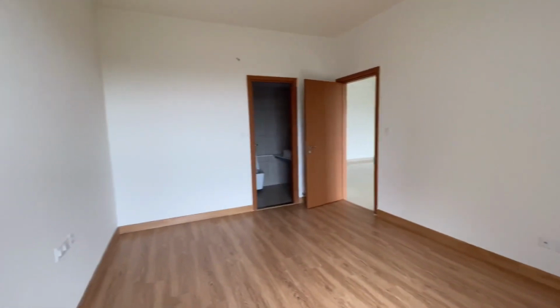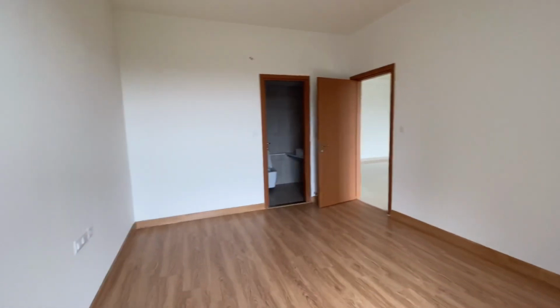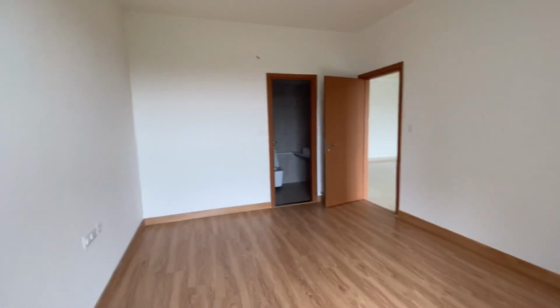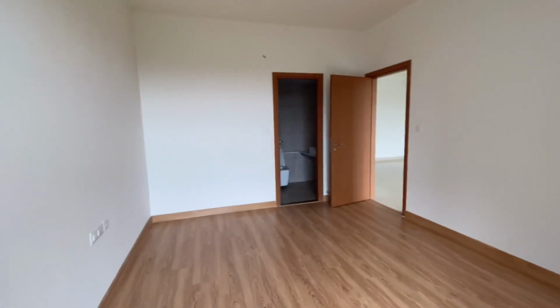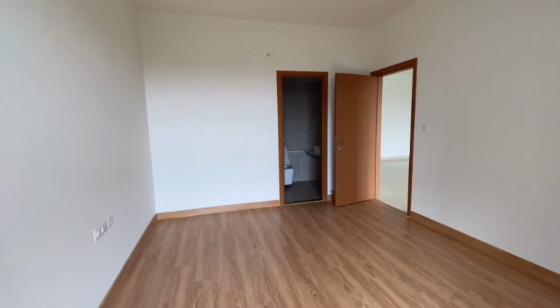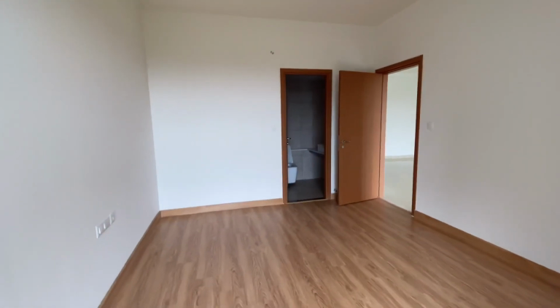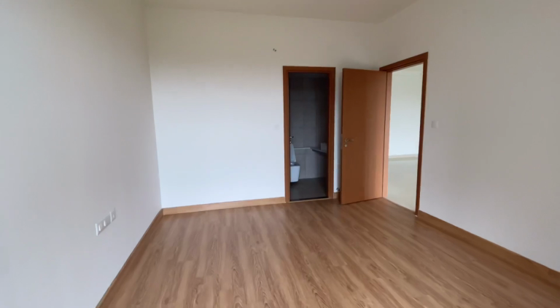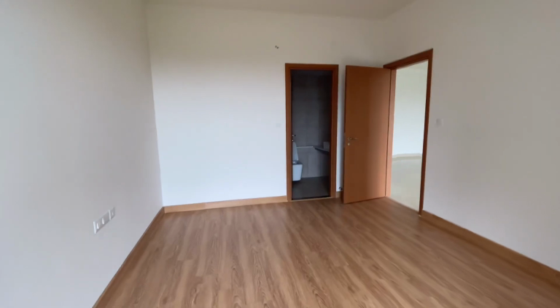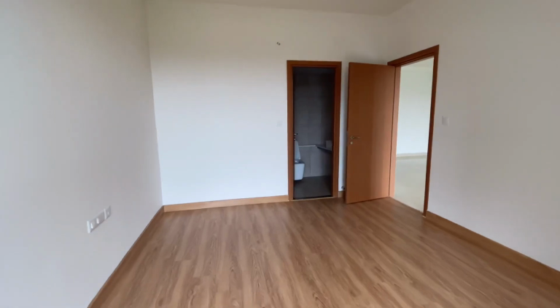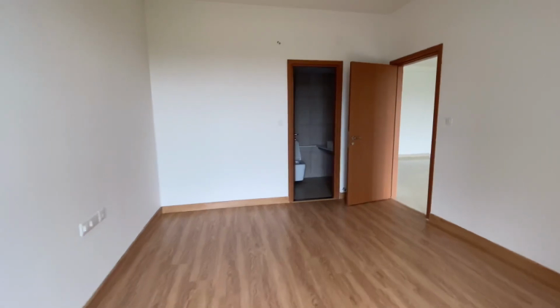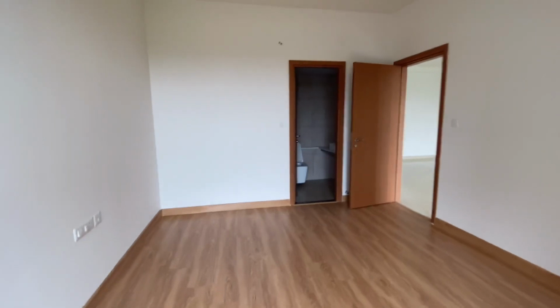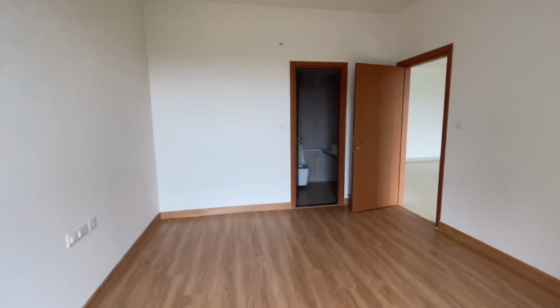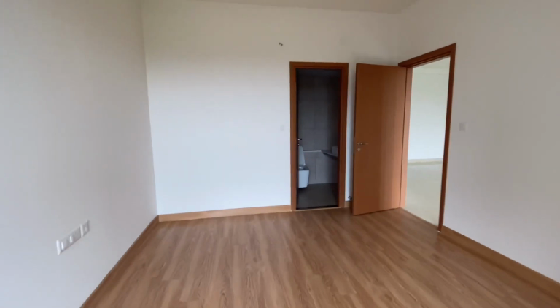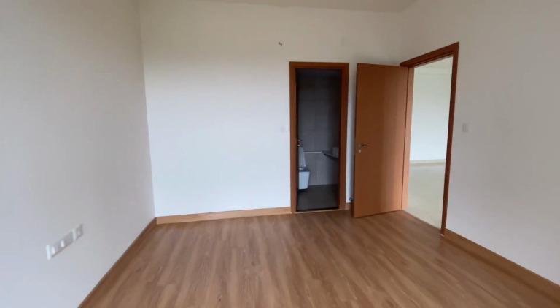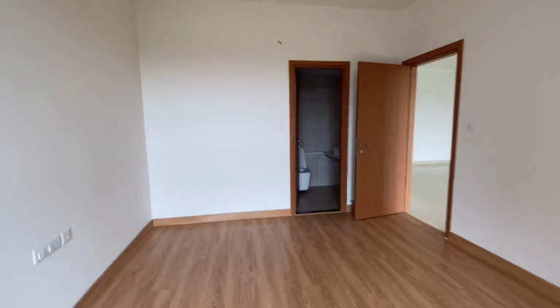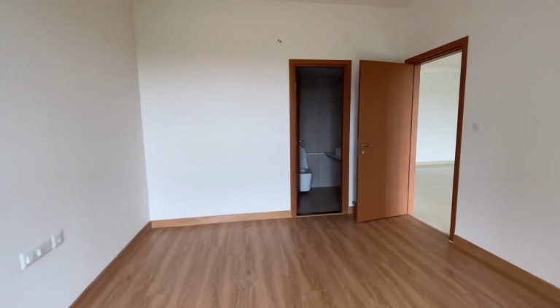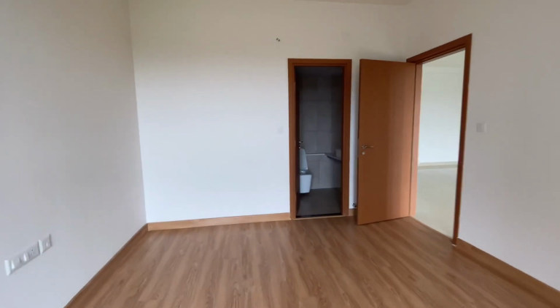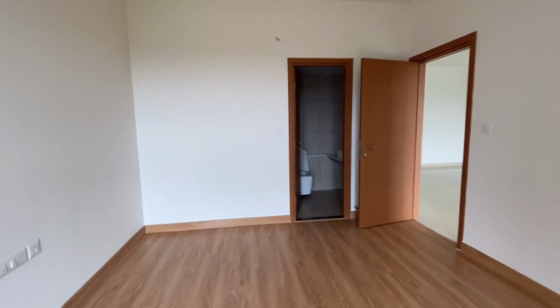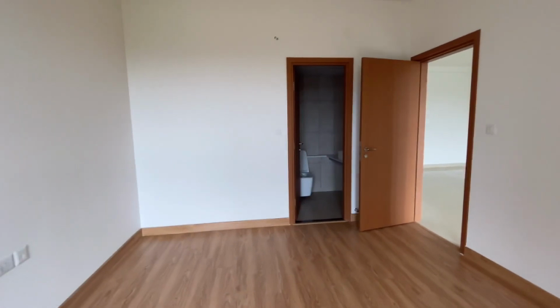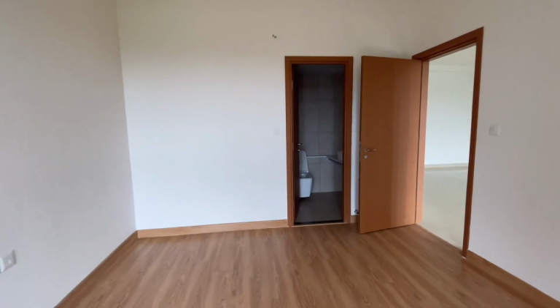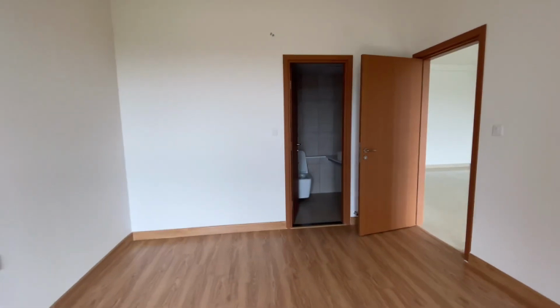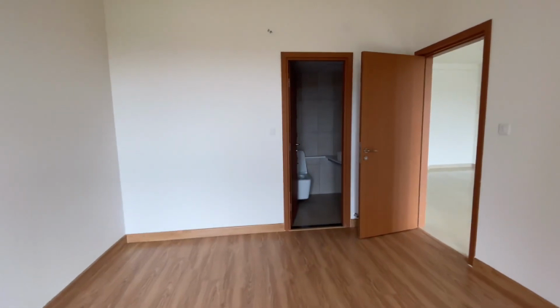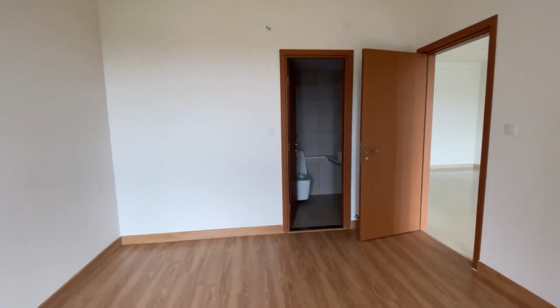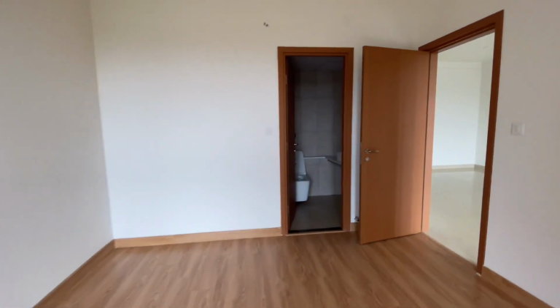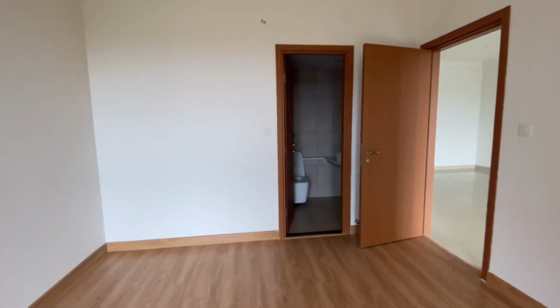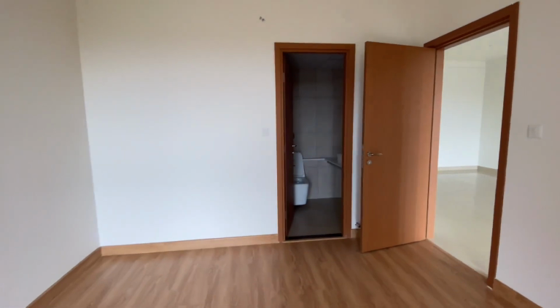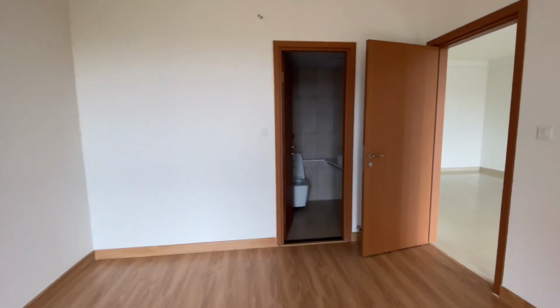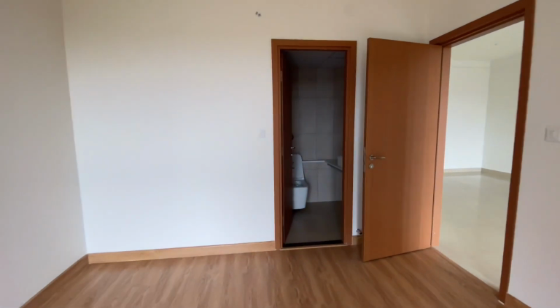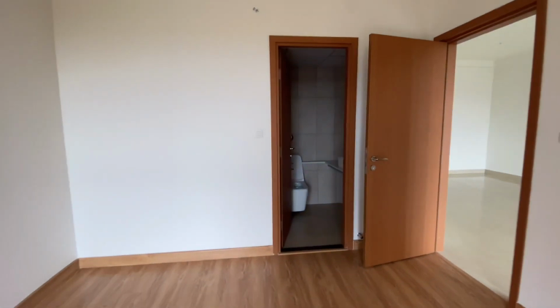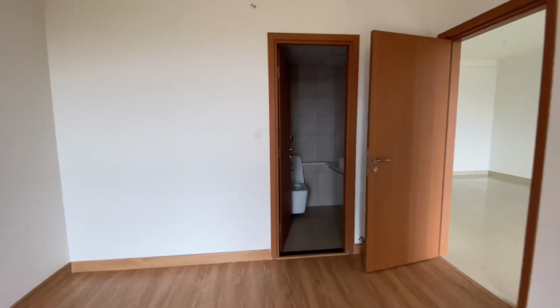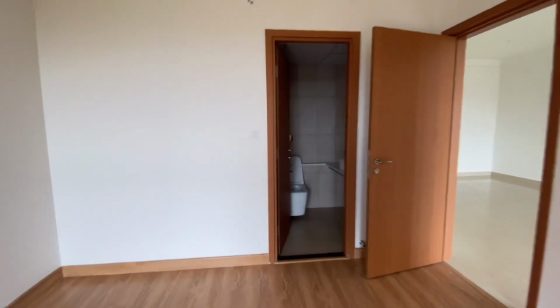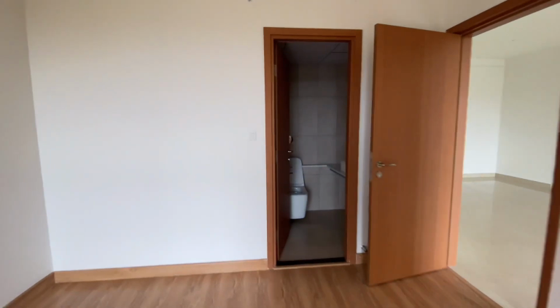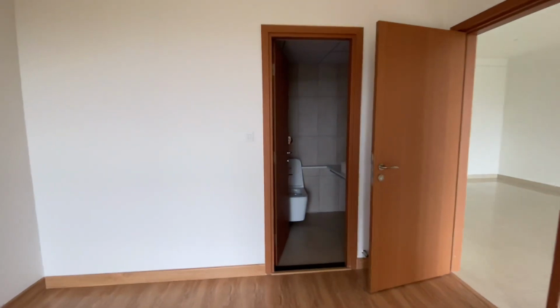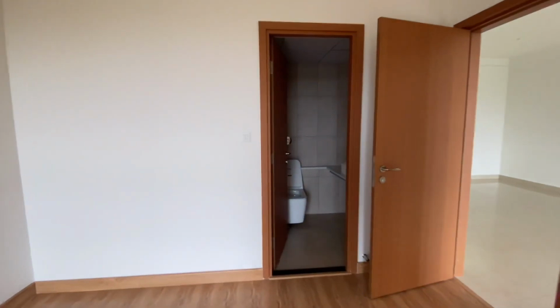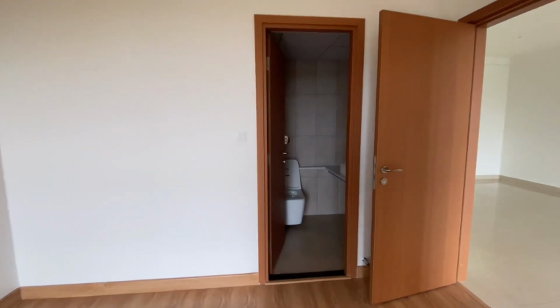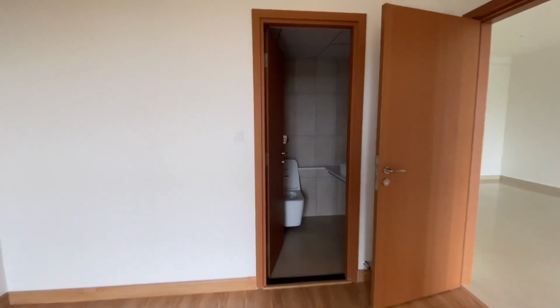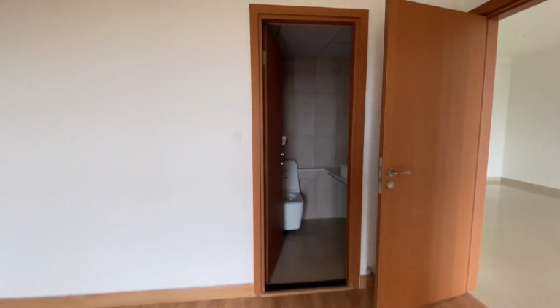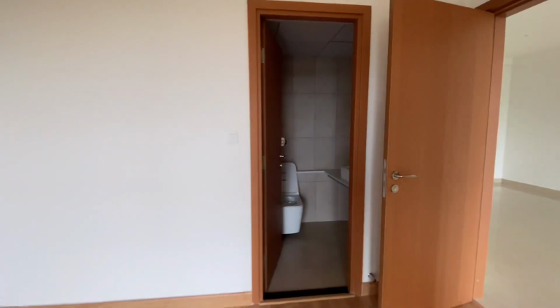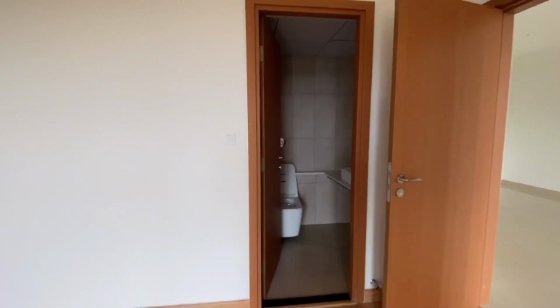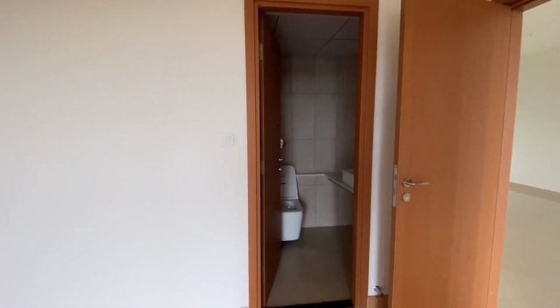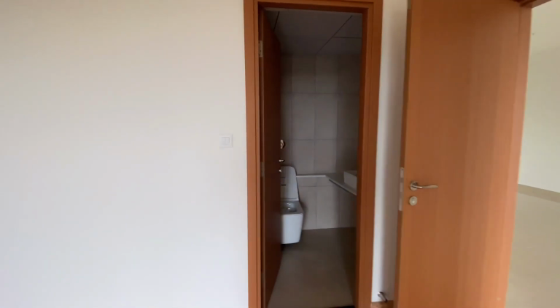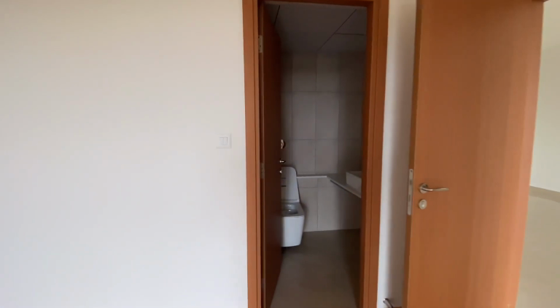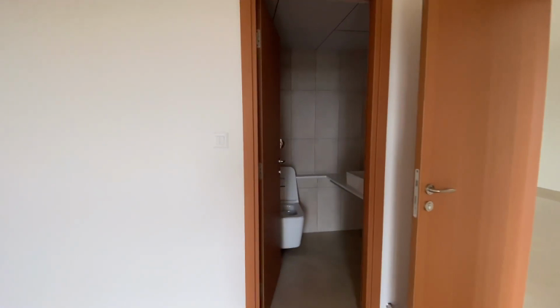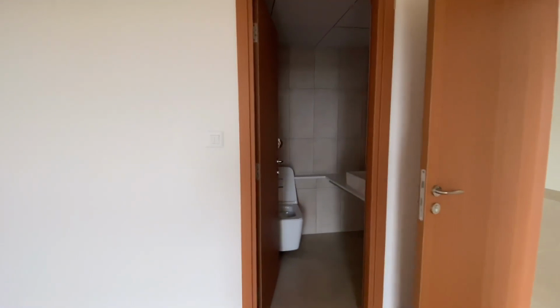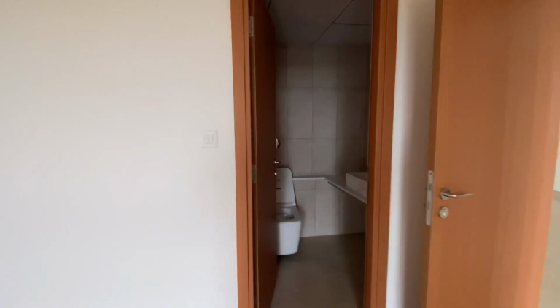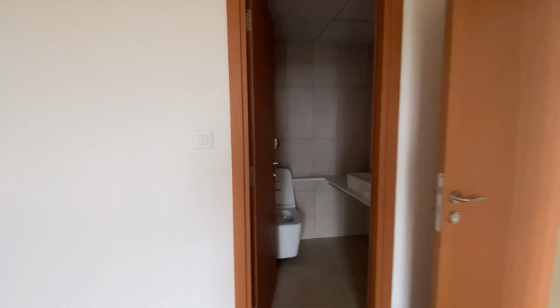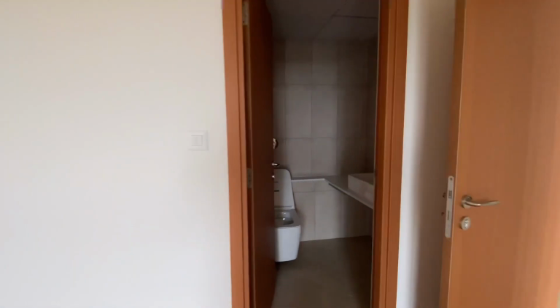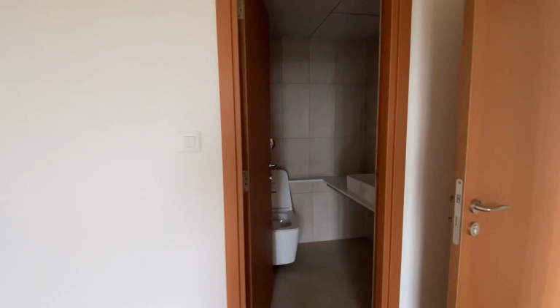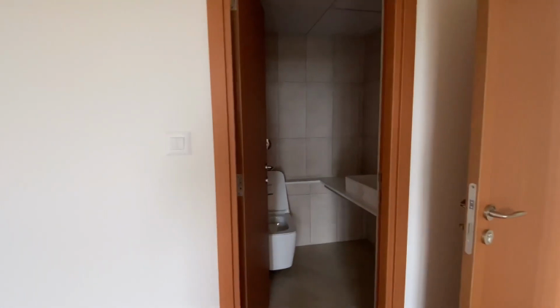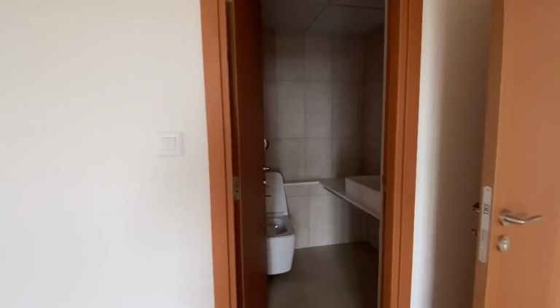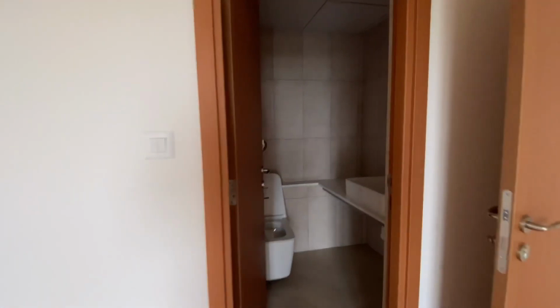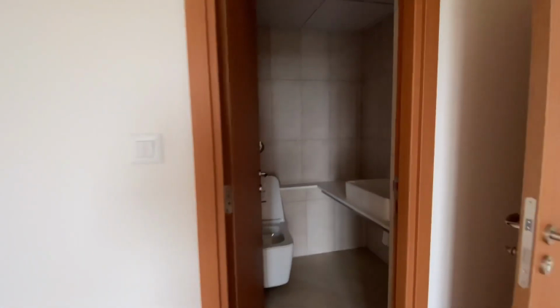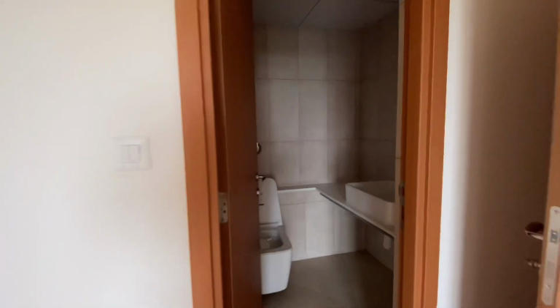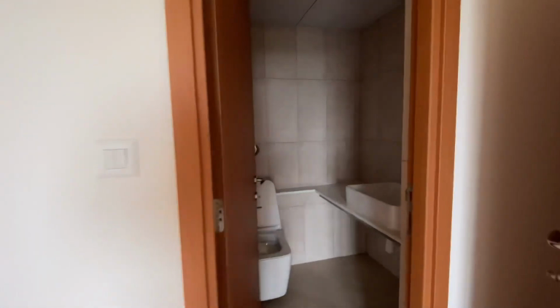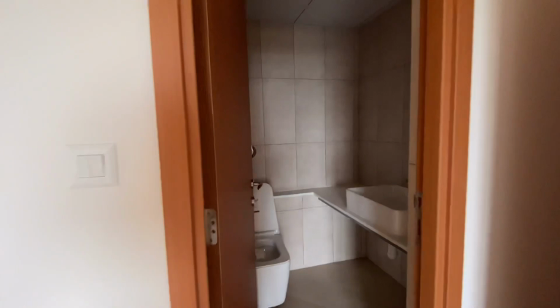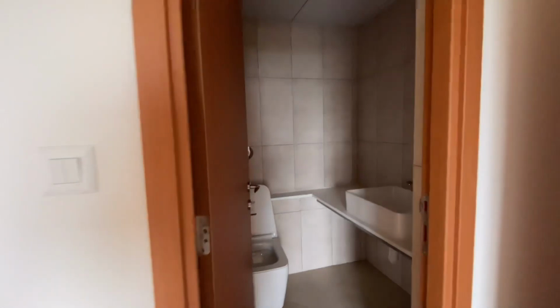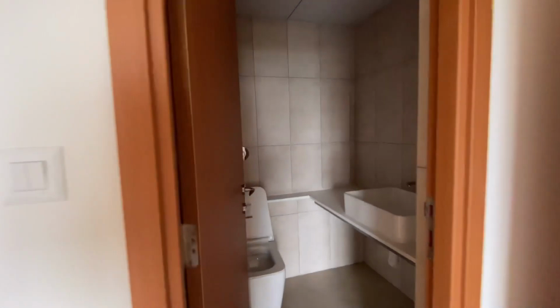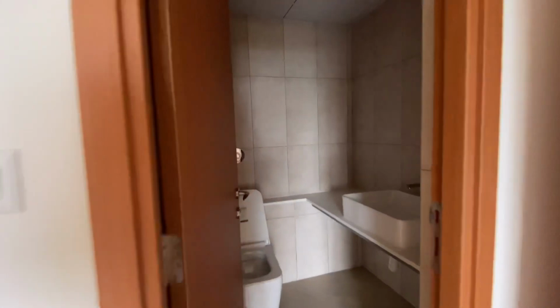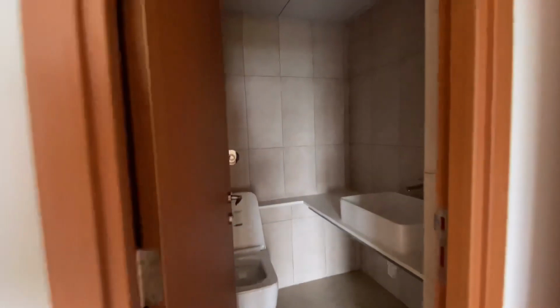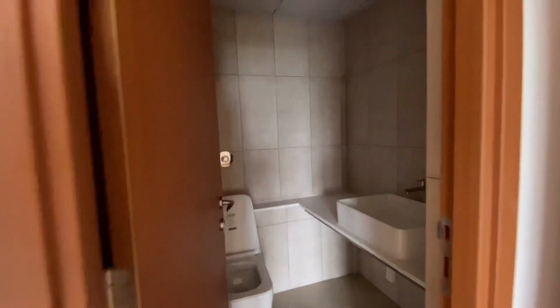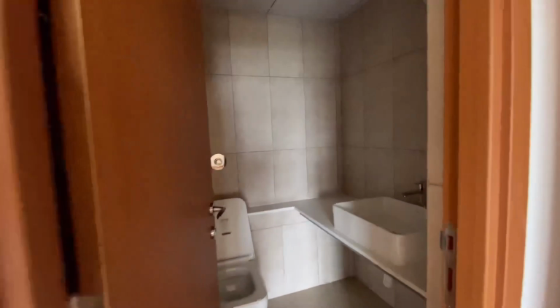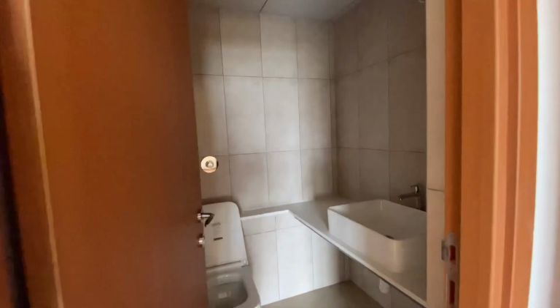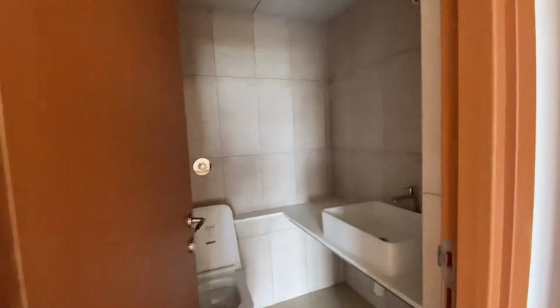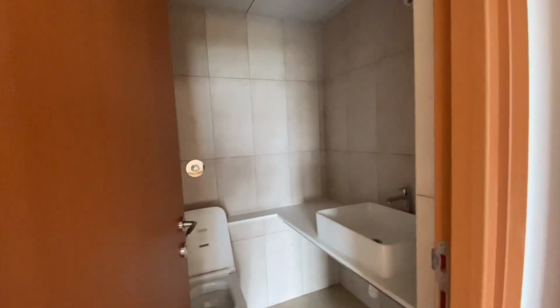Then you have an attached toilet here, with Jacuzzi fittings.